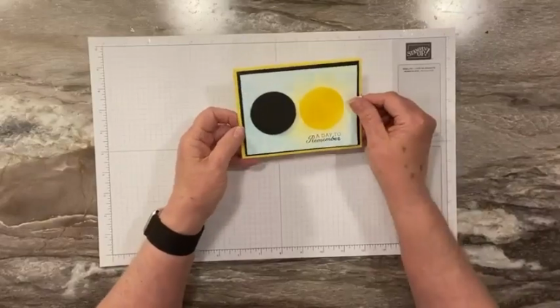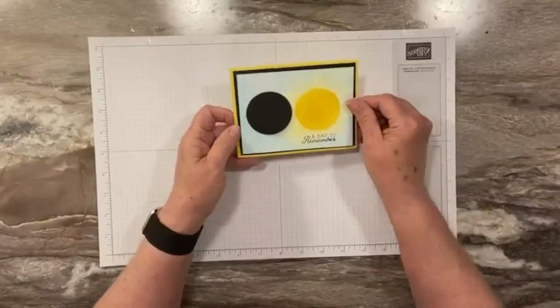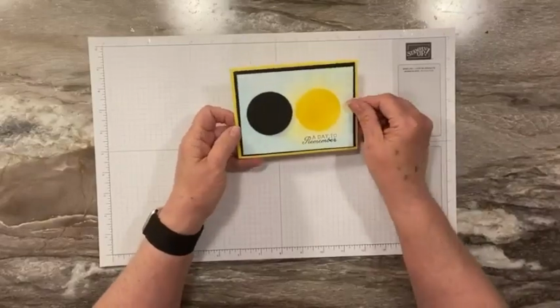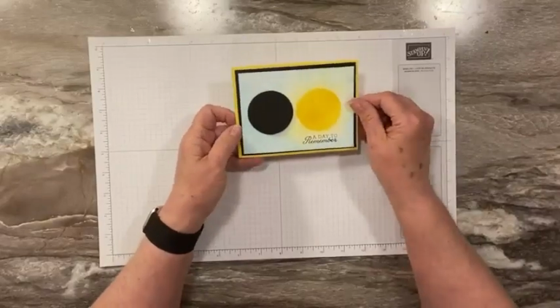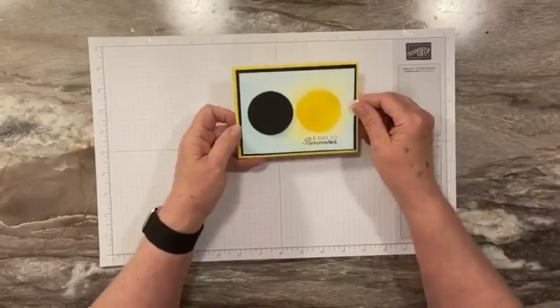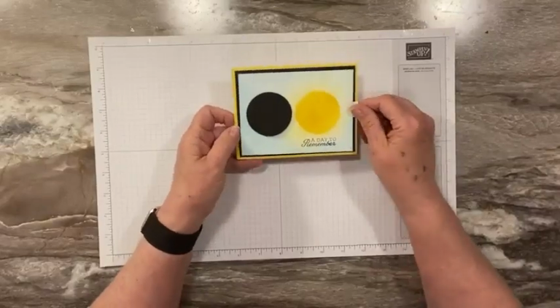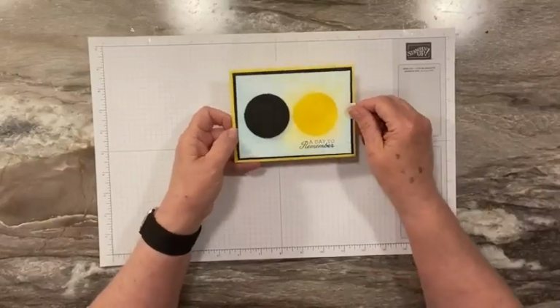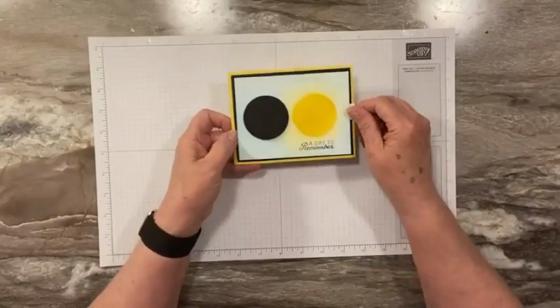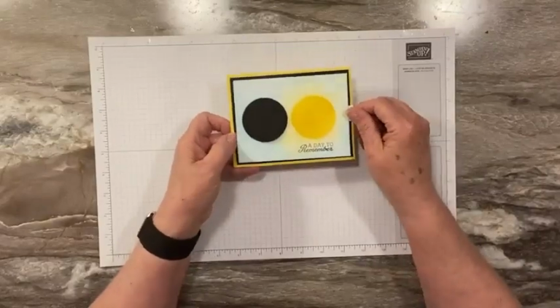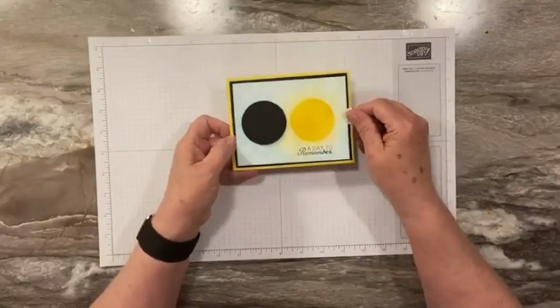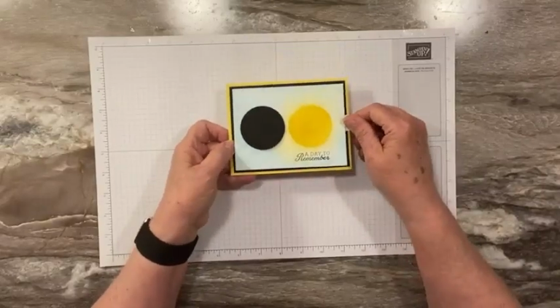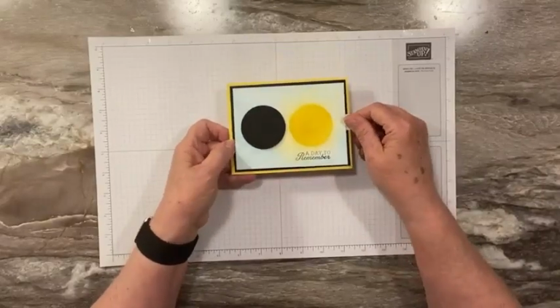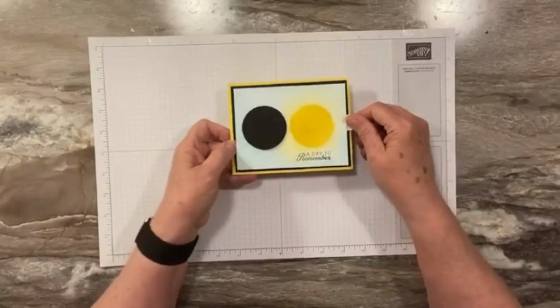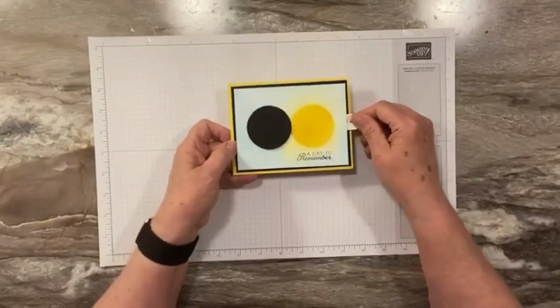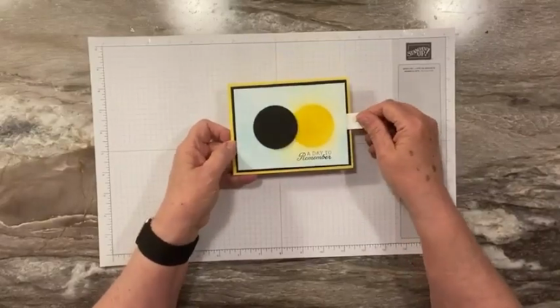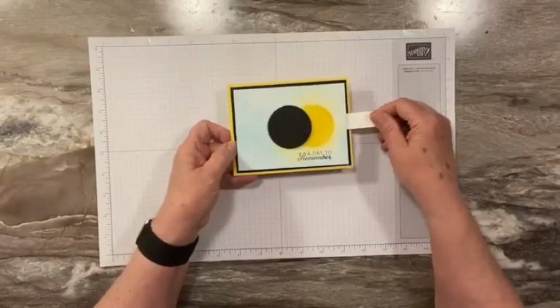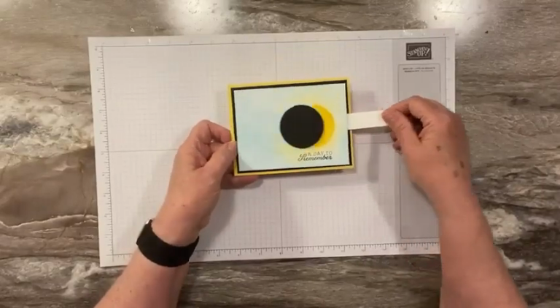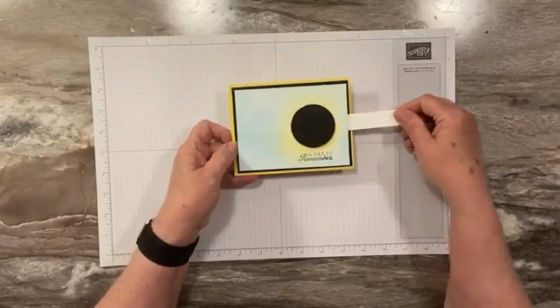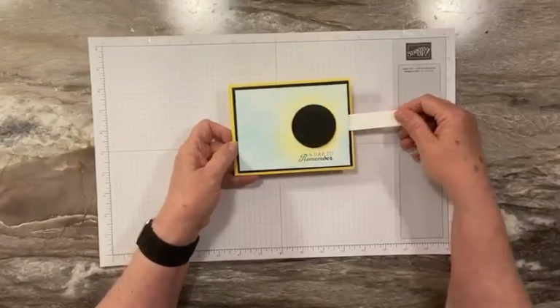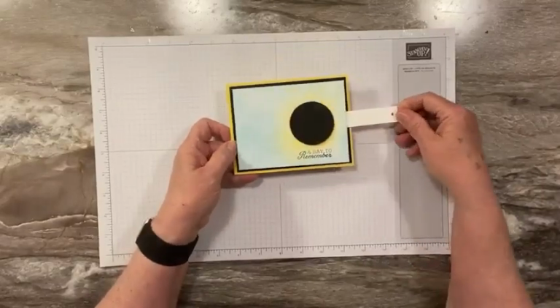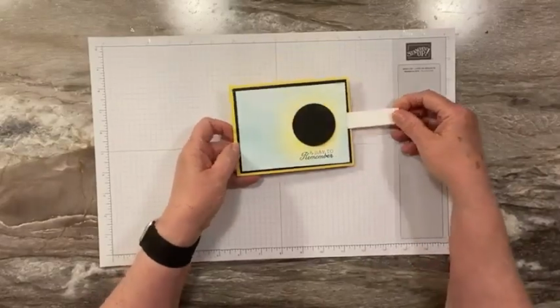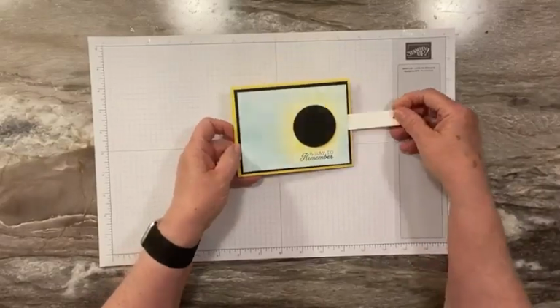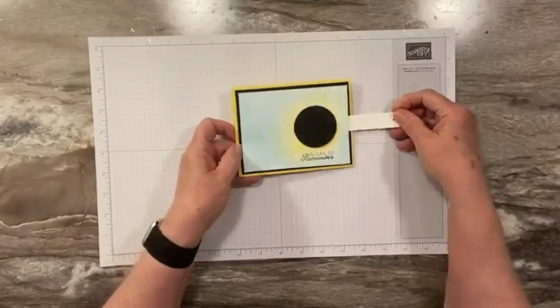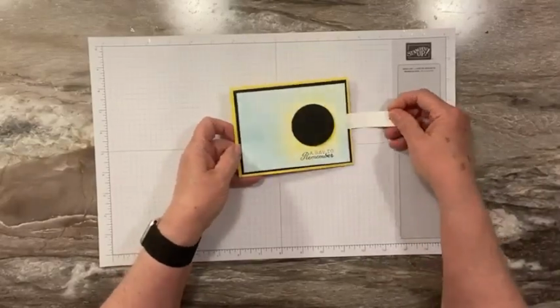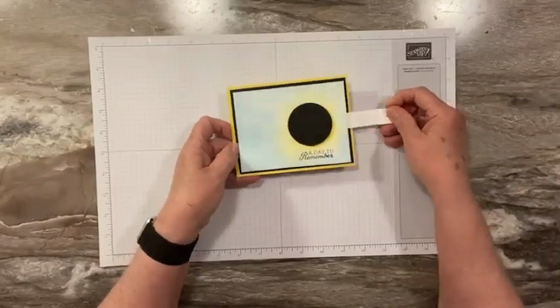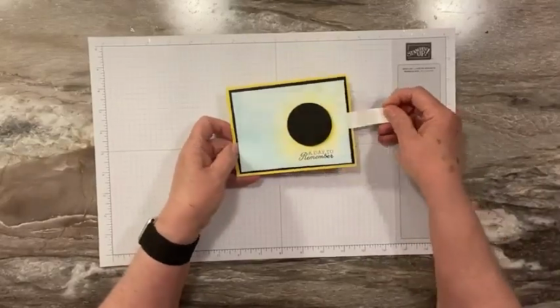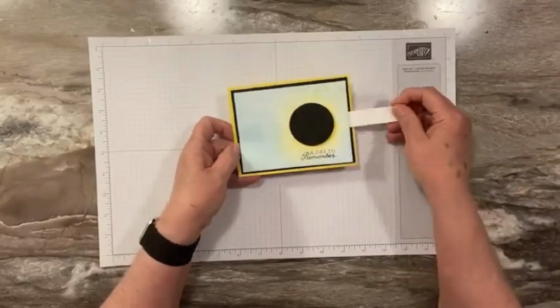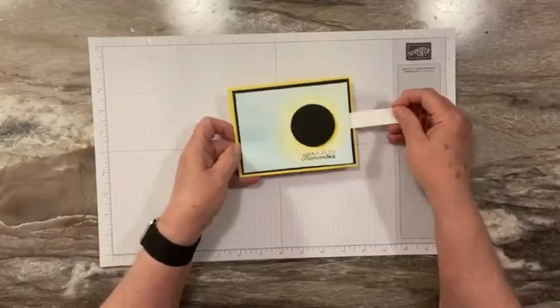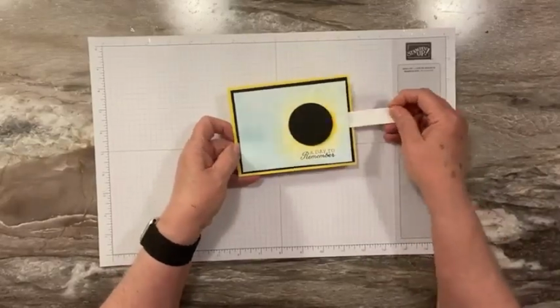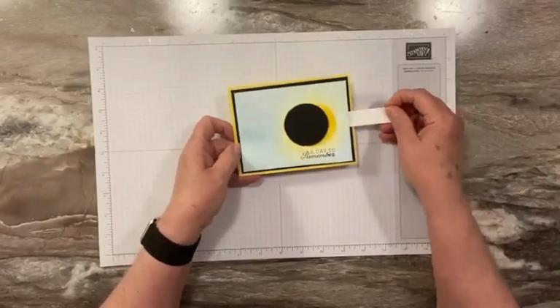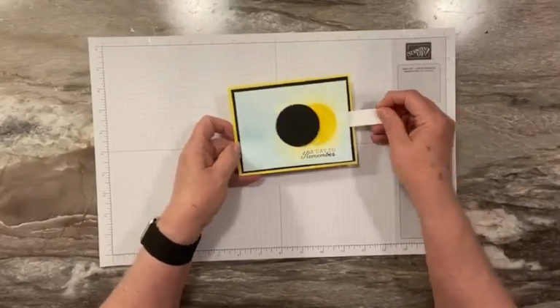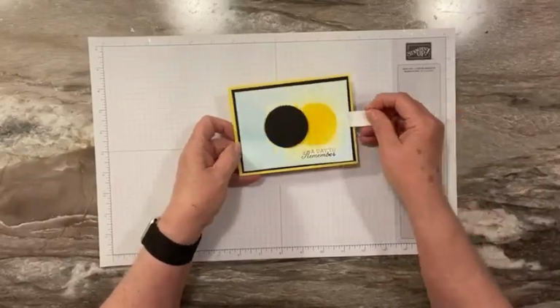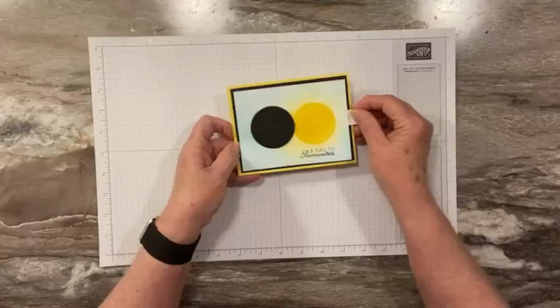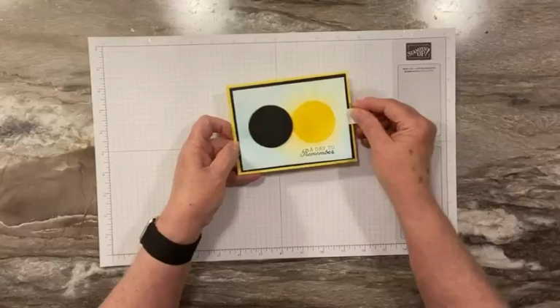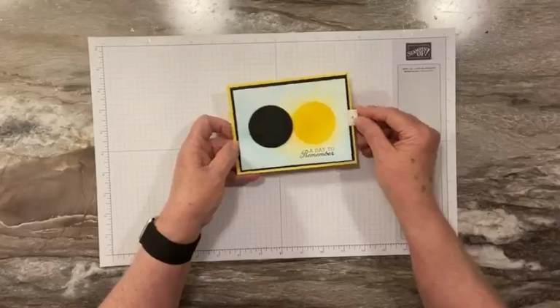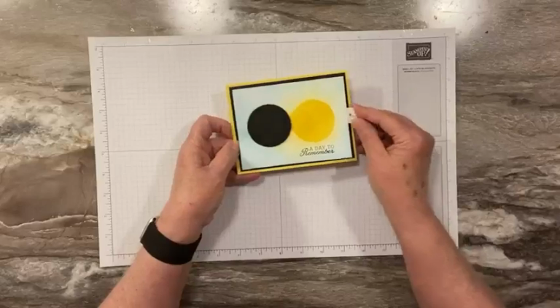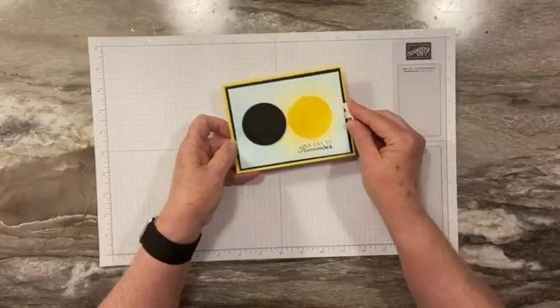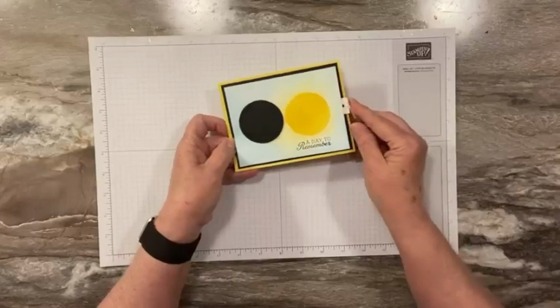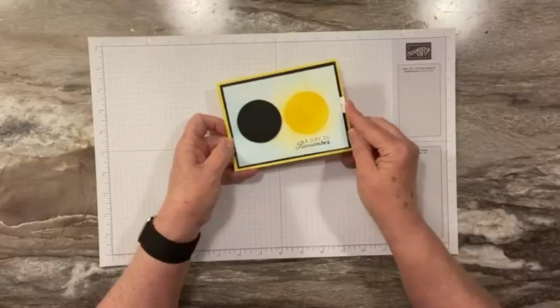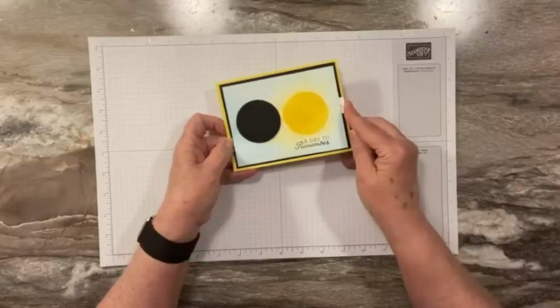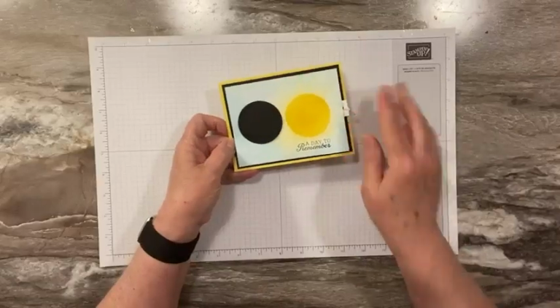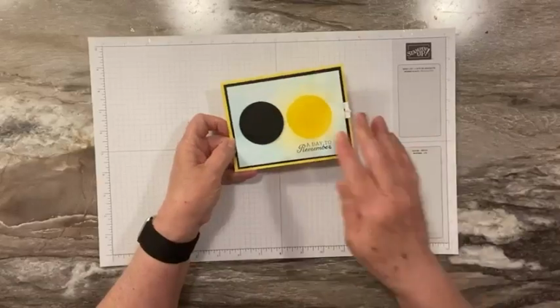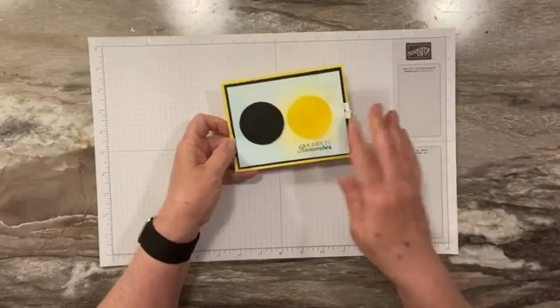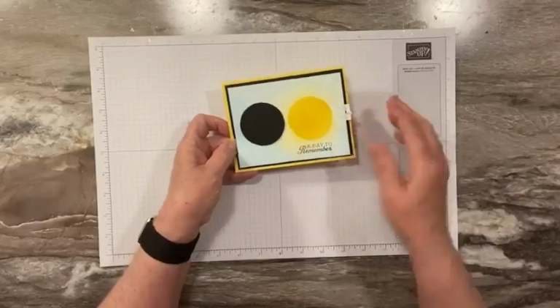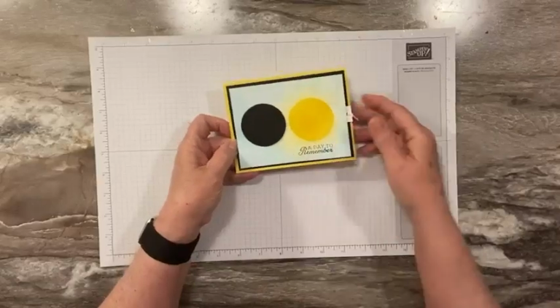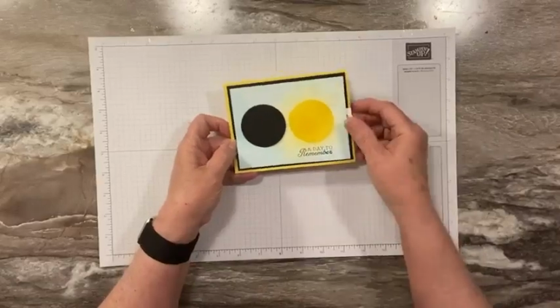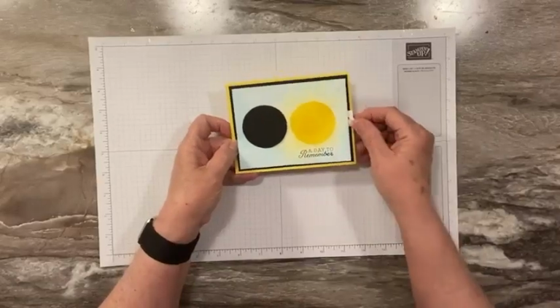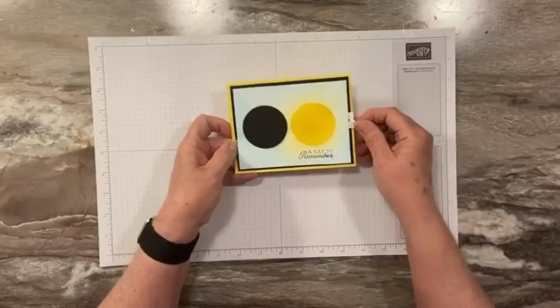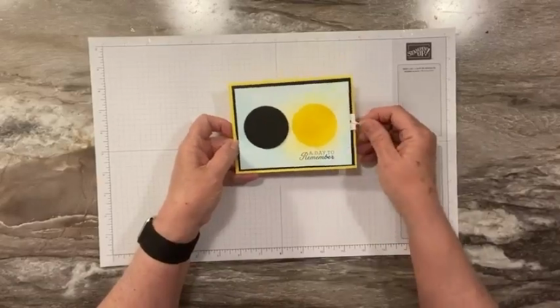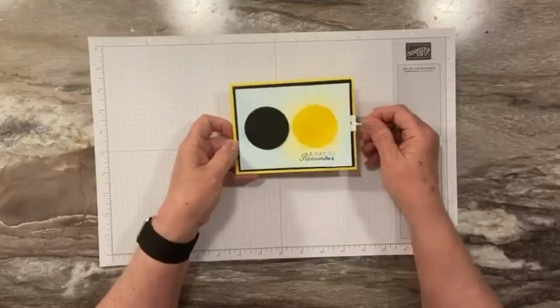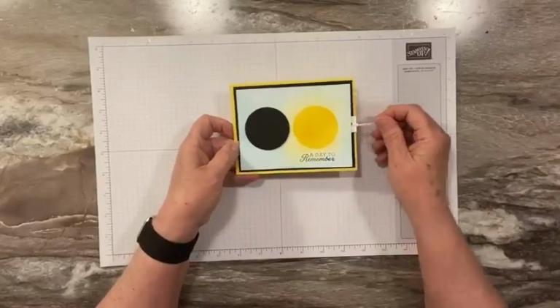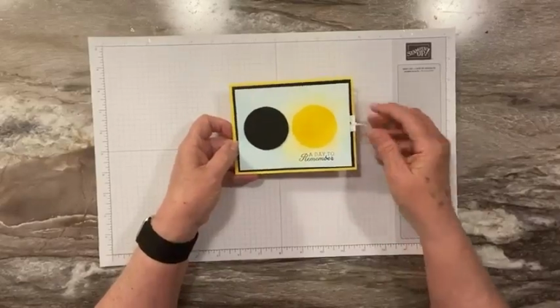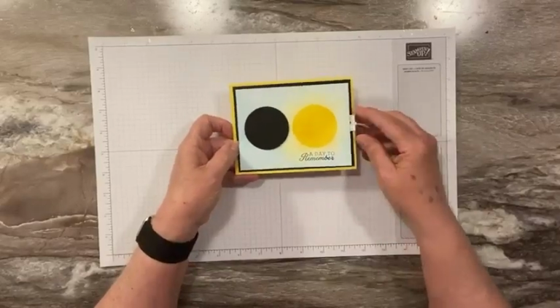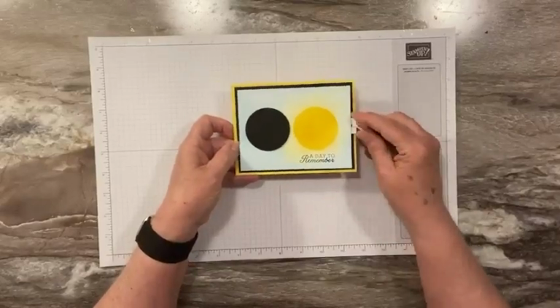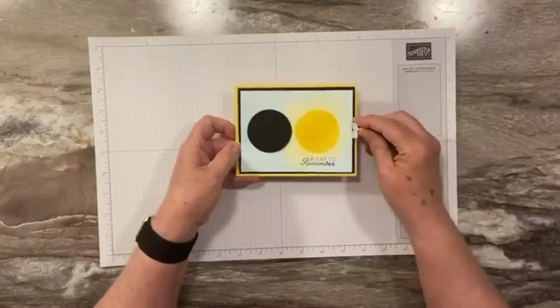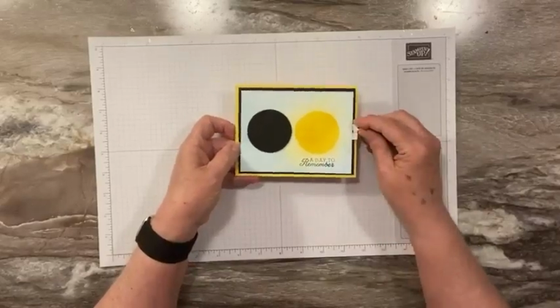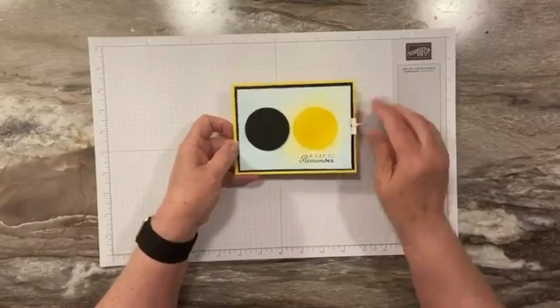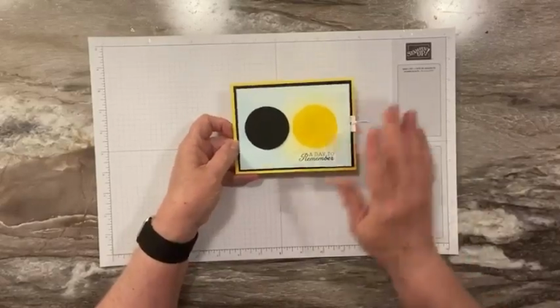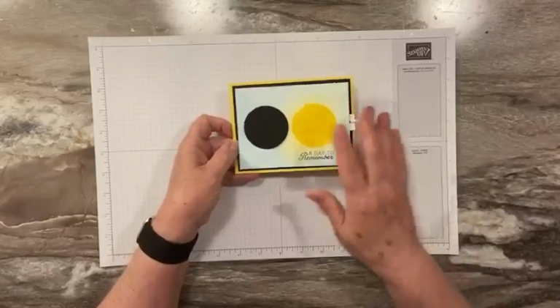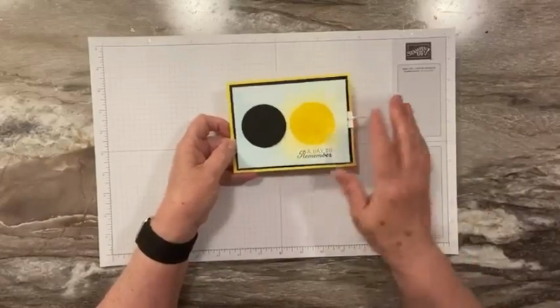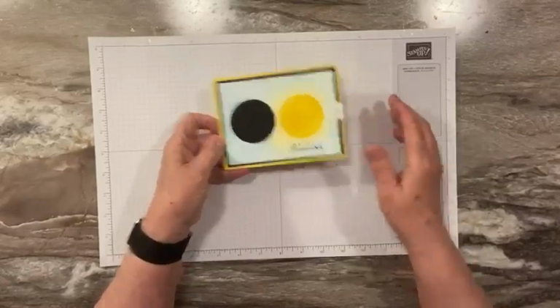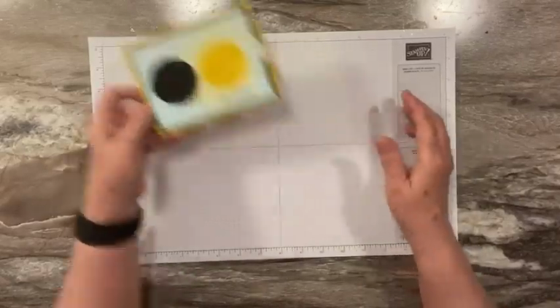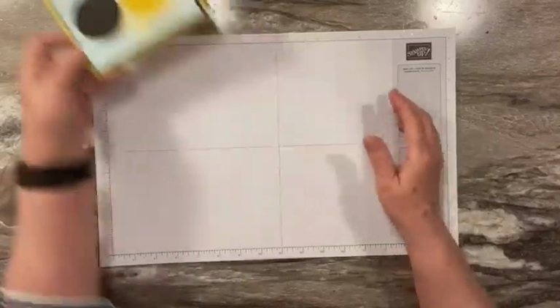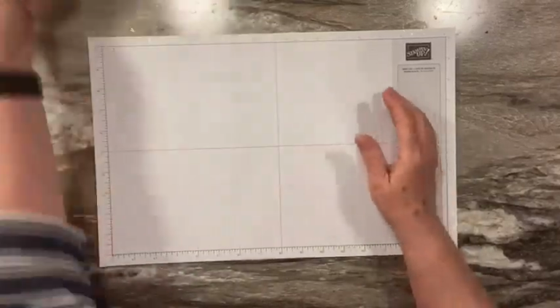I'm proud of myself — that's what I am. I'm proud of myself, and I want to show you how to make this. It's super easy.